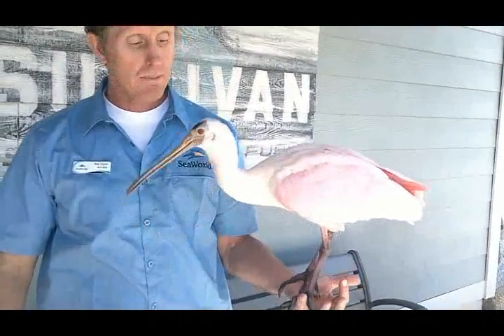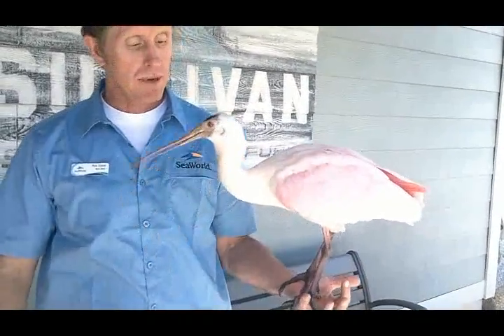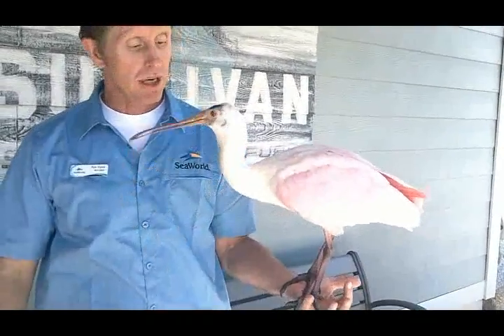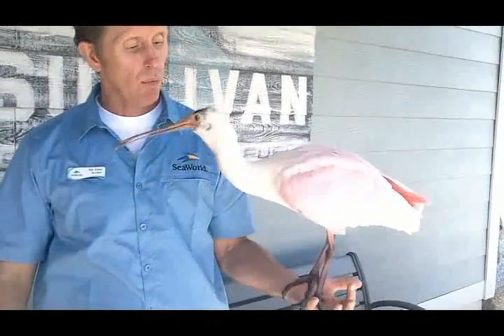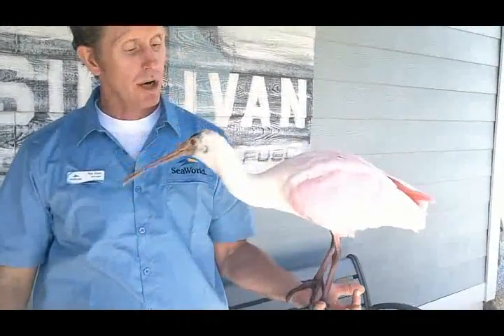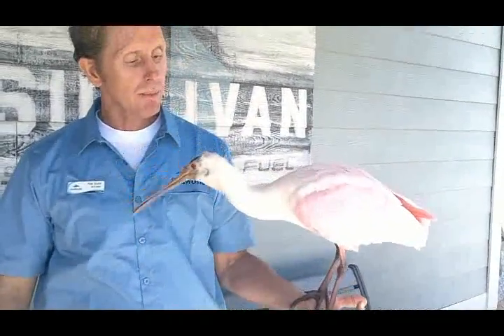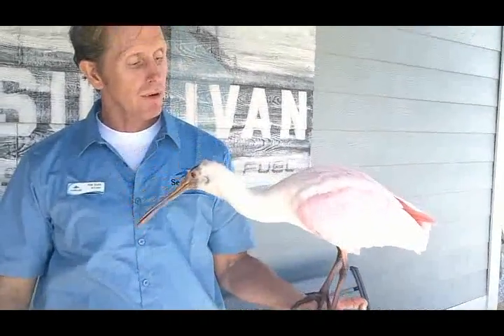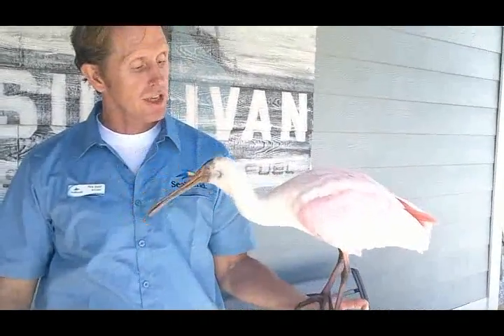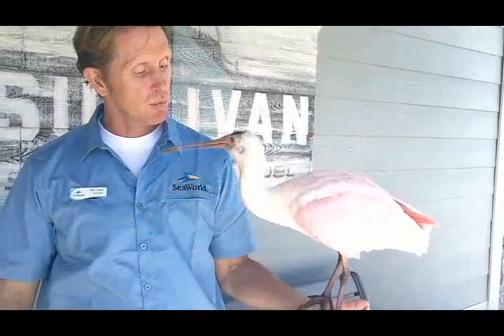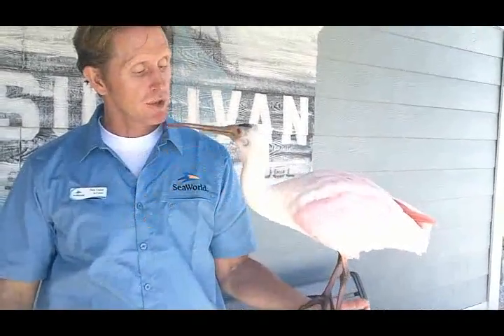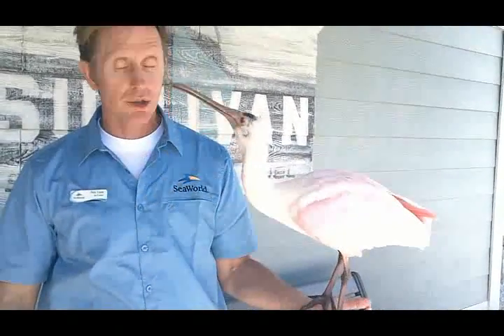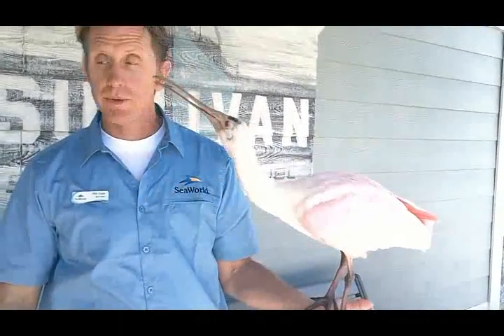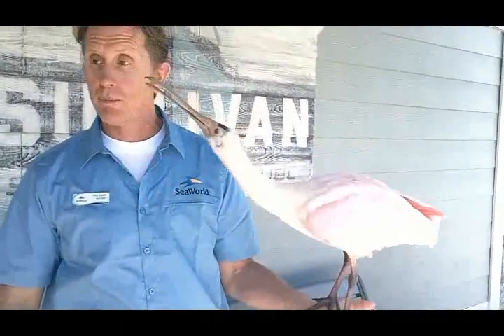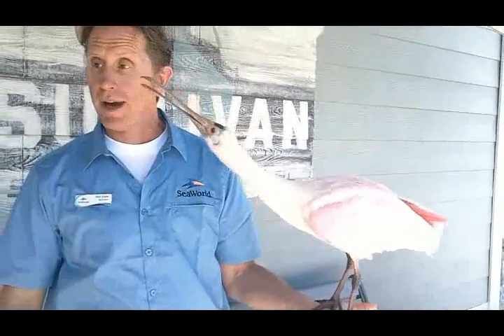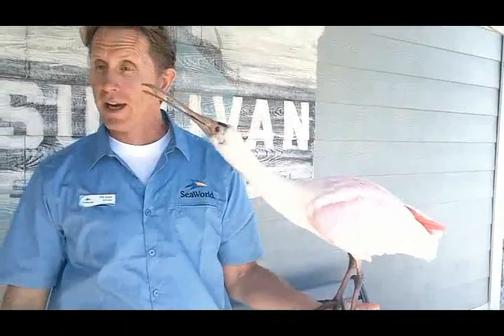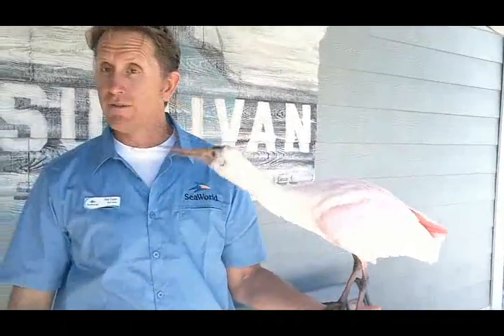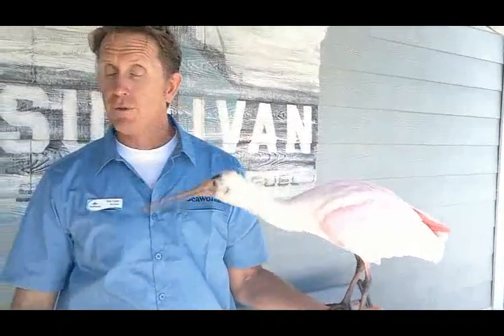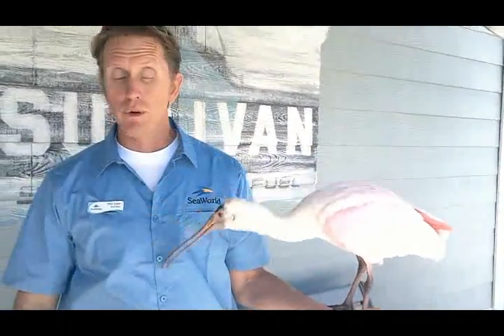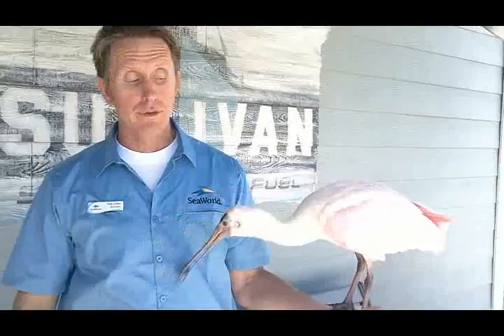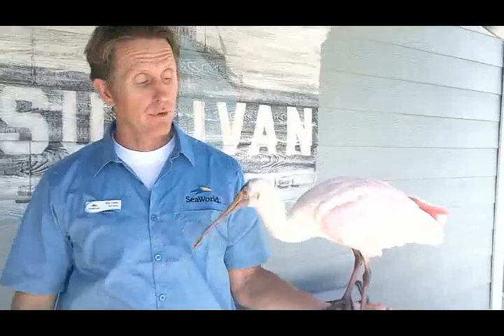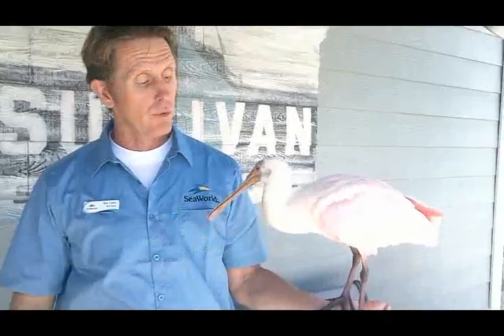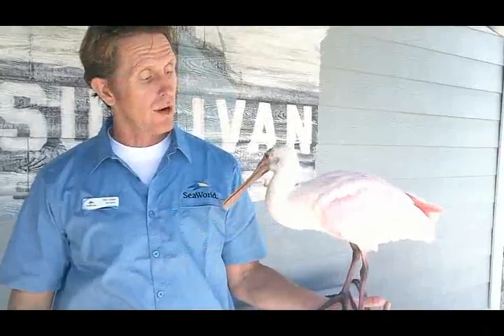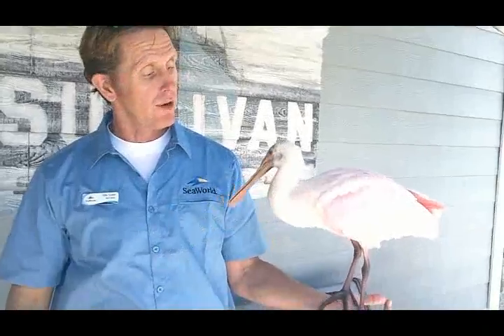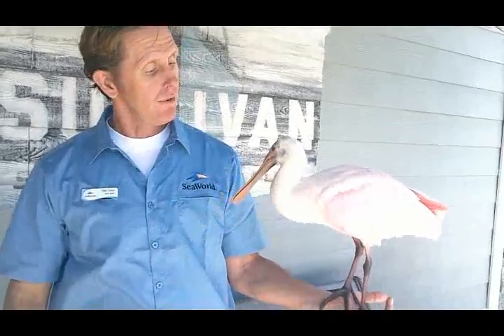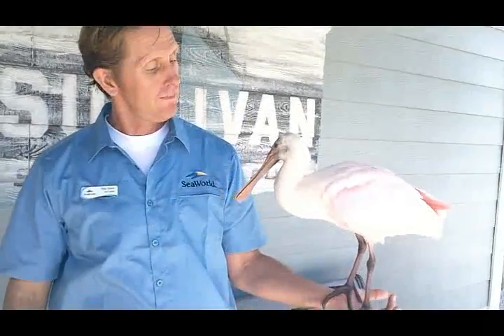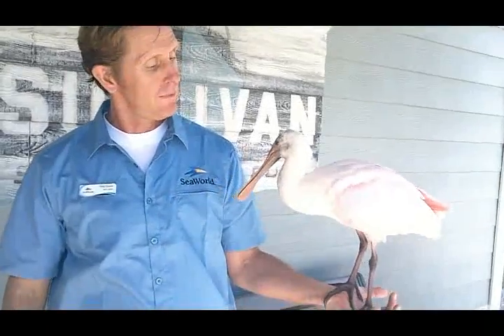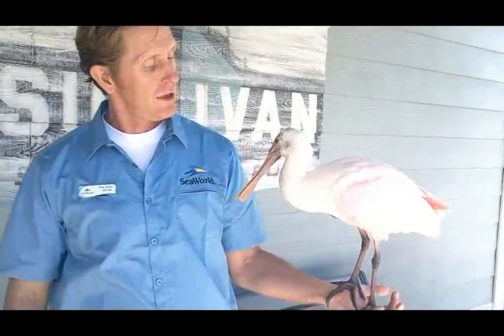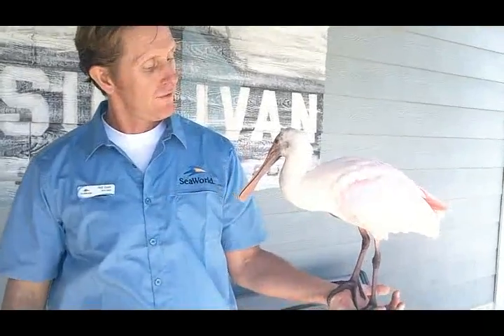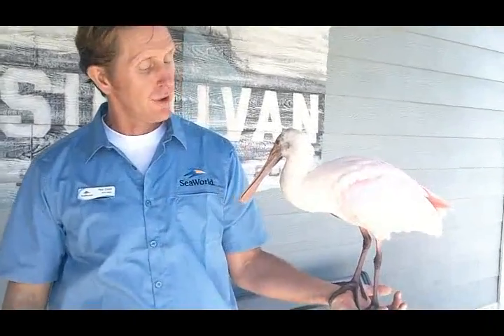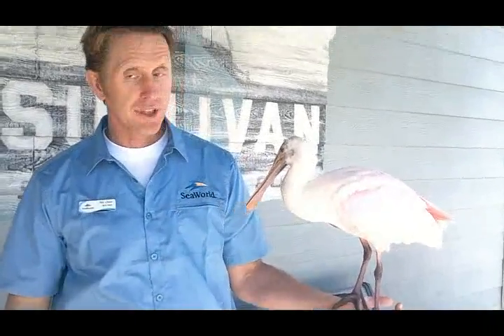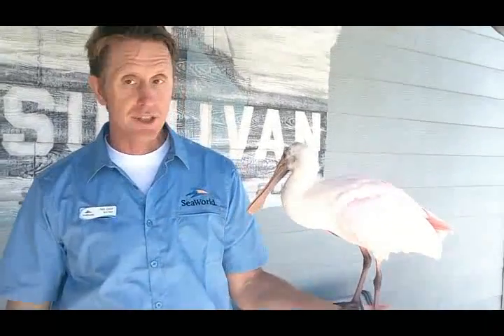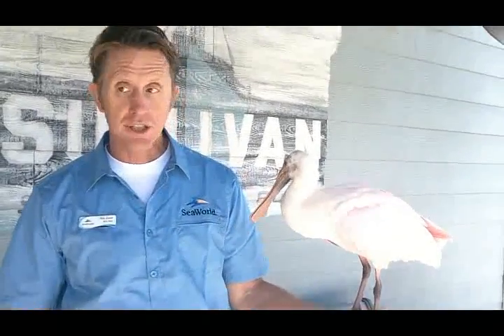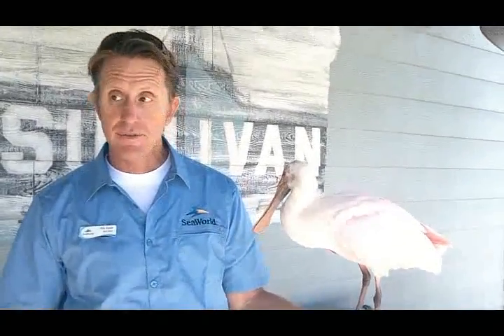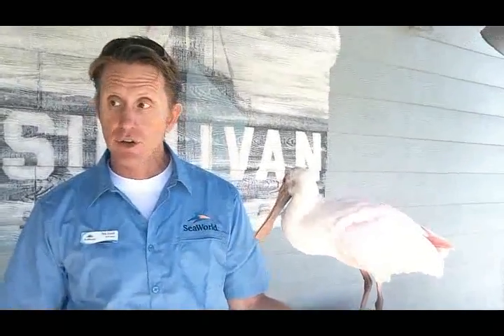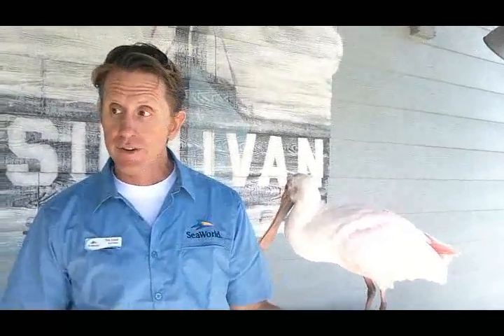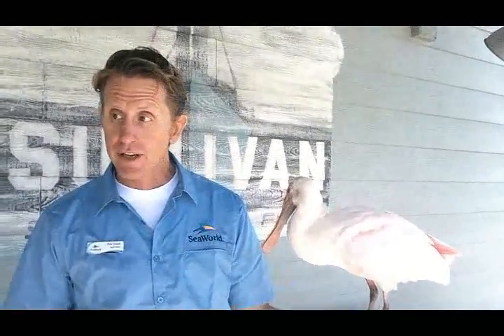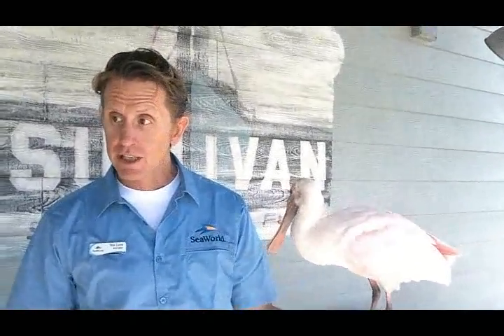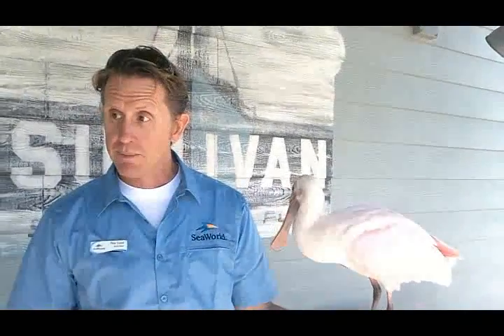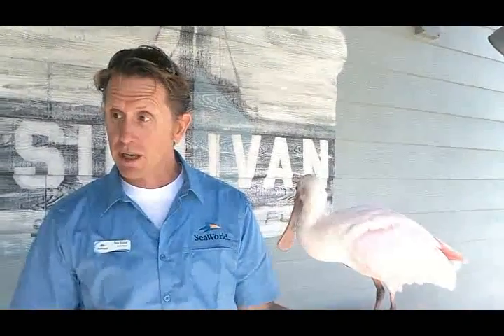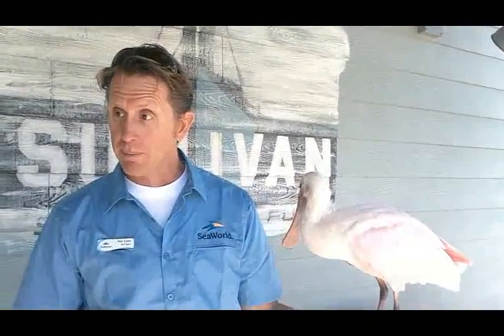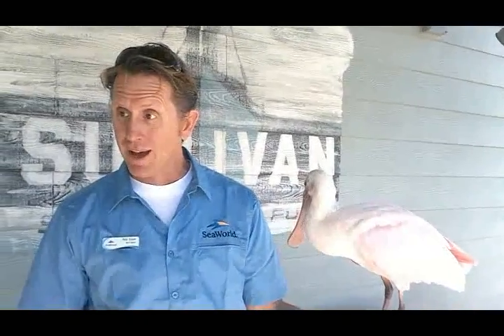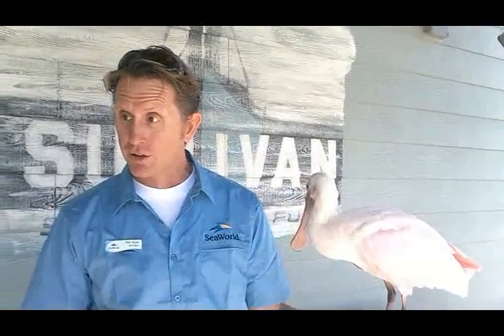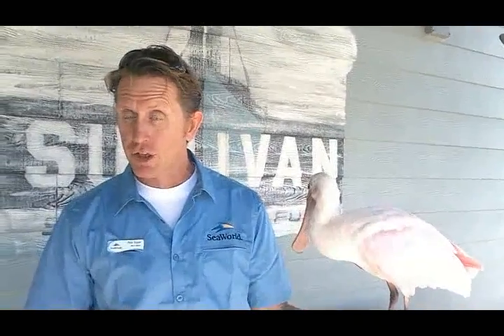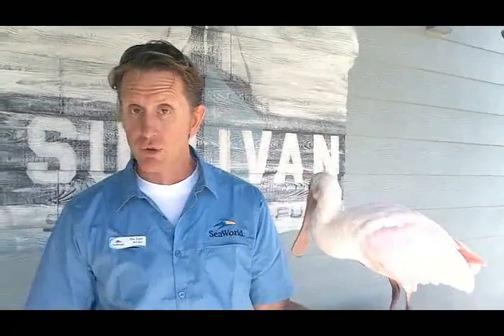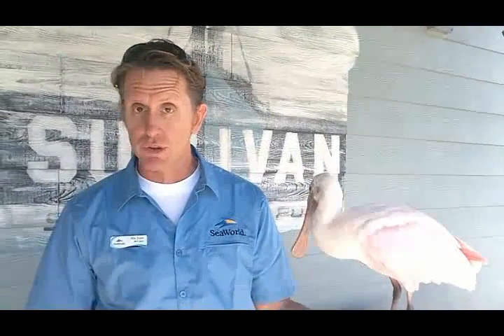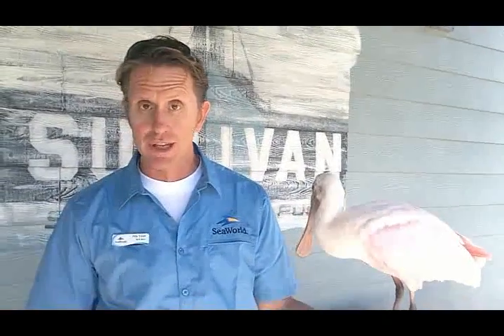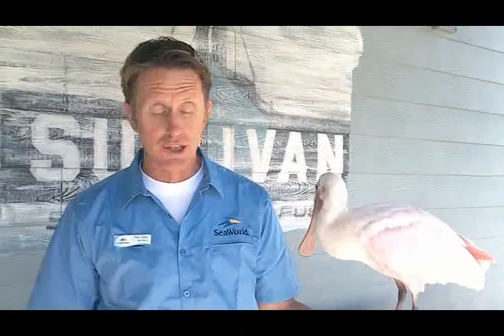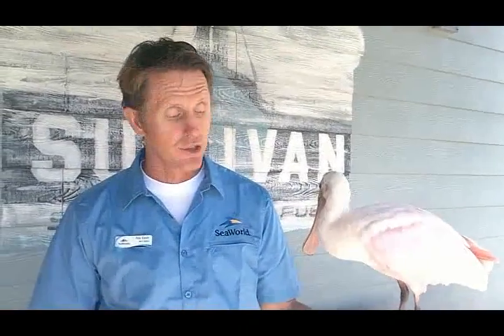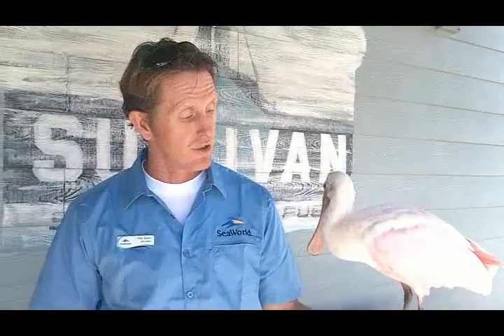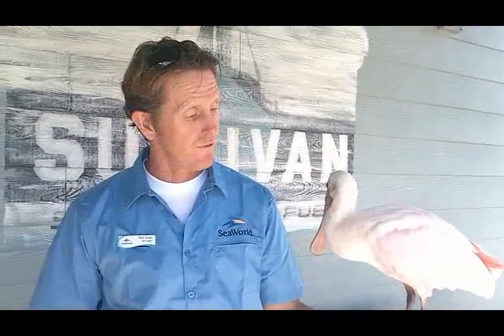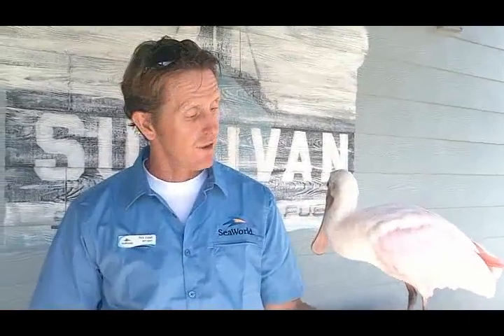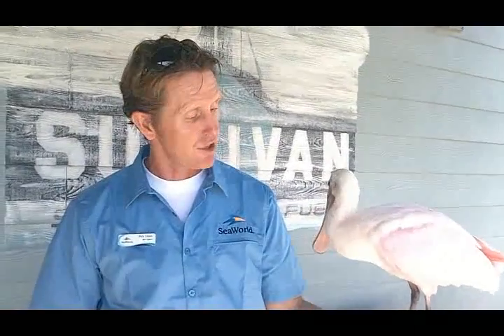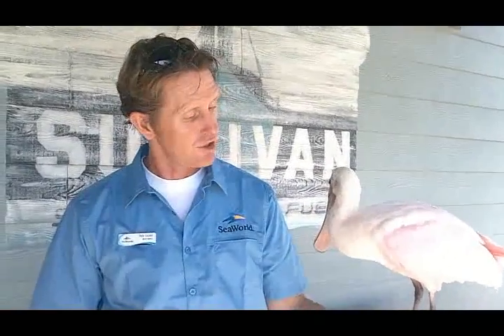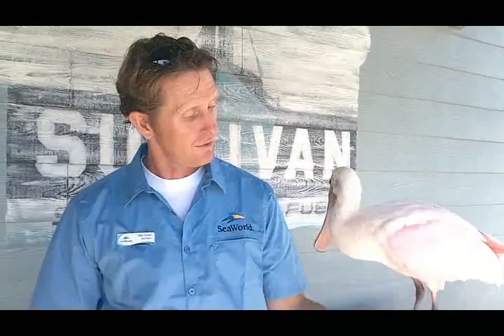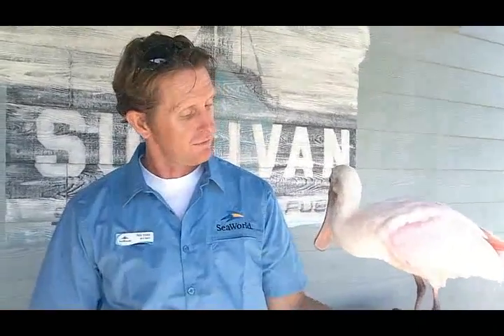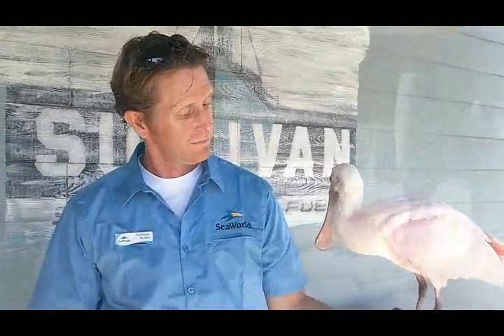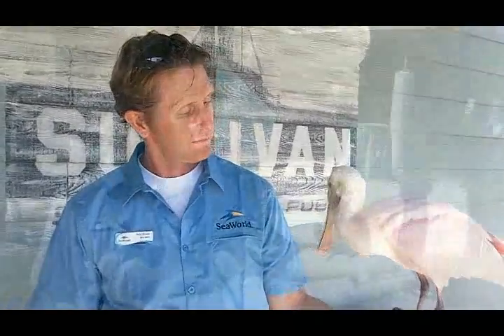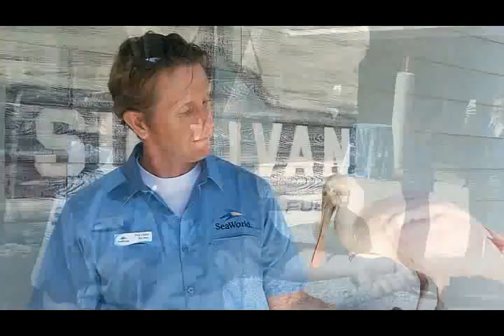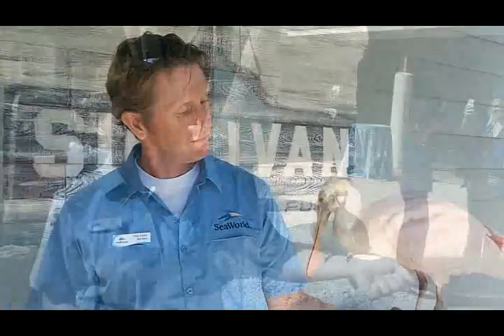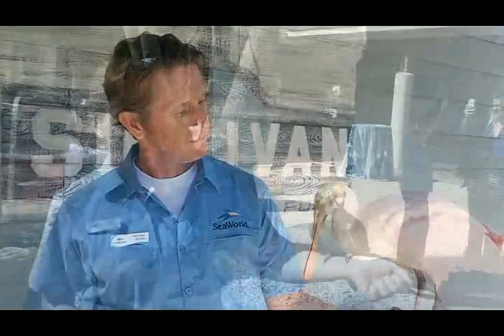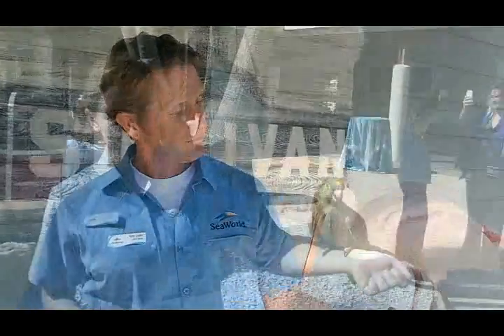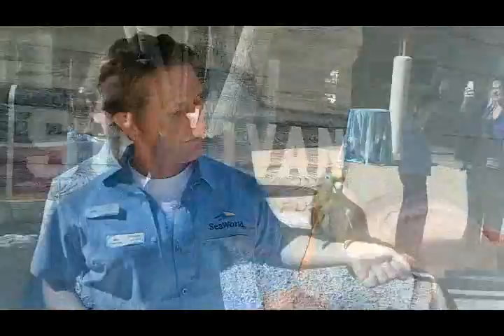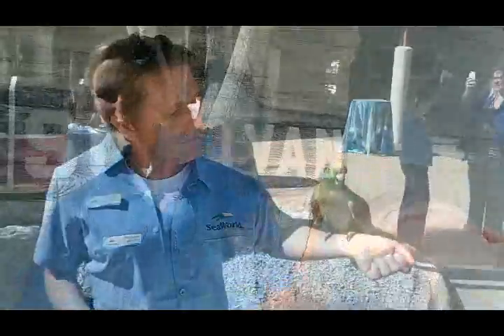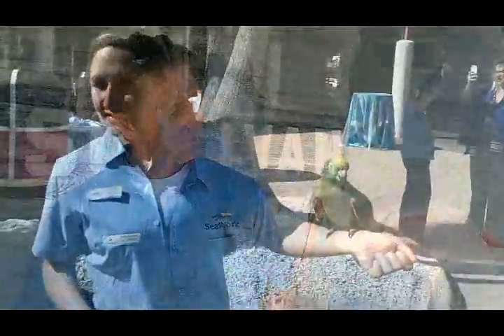Being a water bird, they squish their bill back and forth through the water. They have very sensitive nerve endings to pick up algae, crustaceans, and fish.